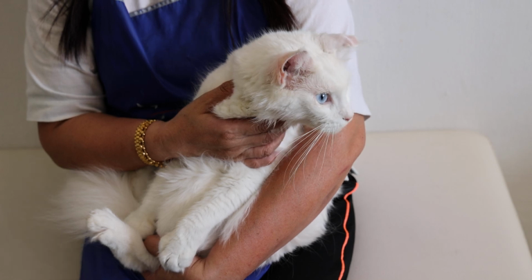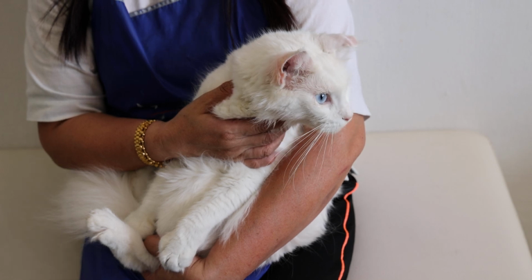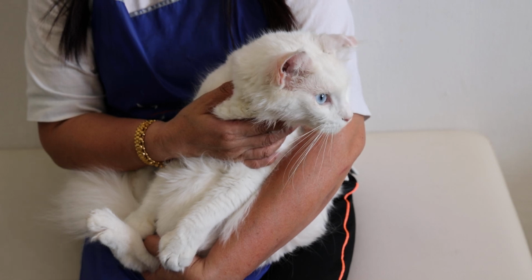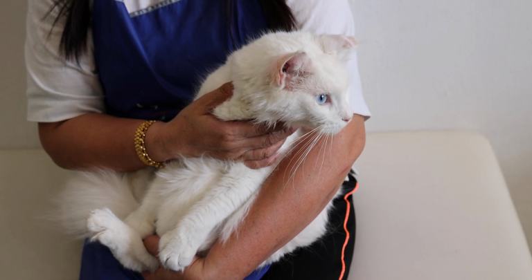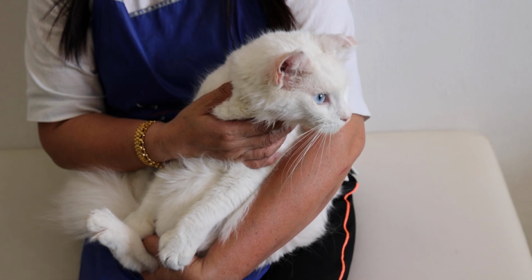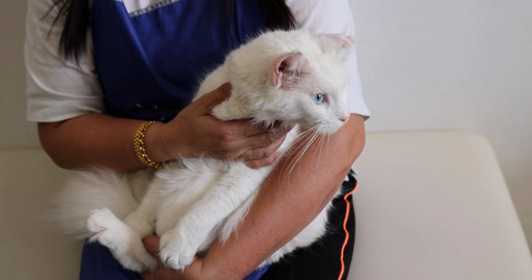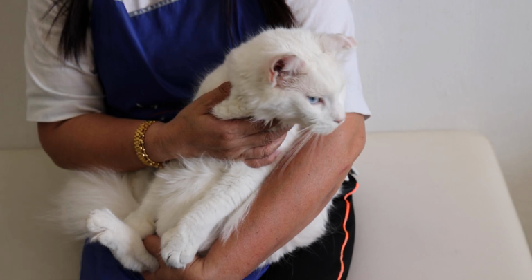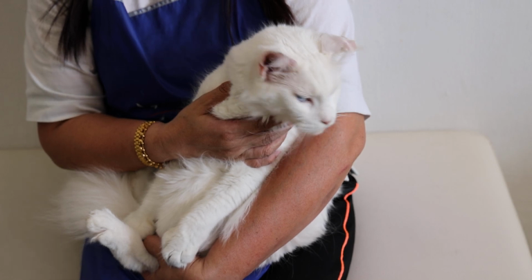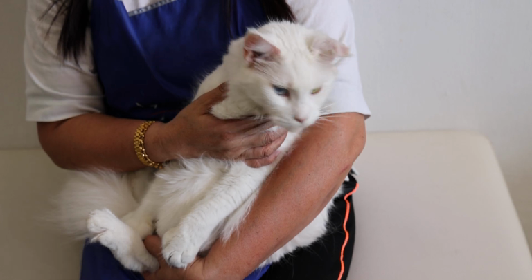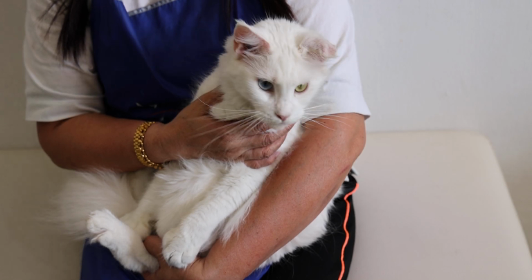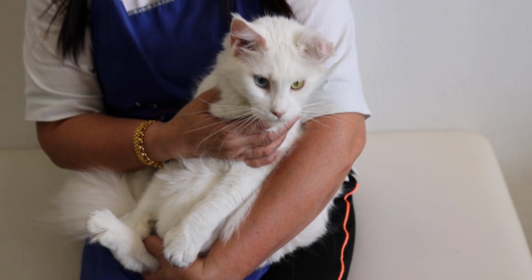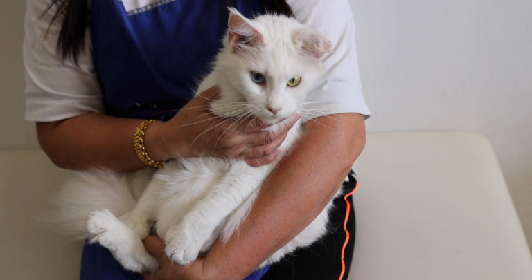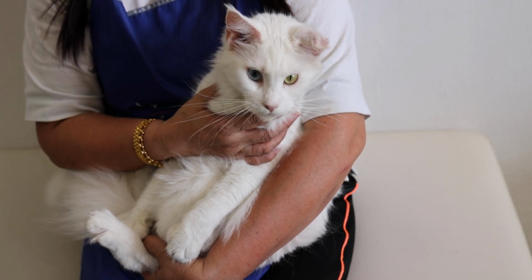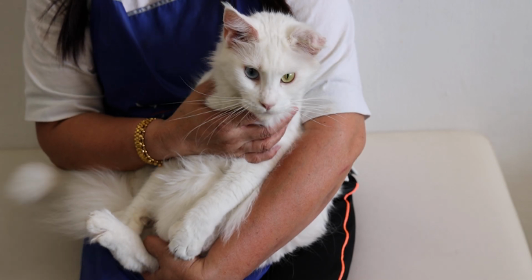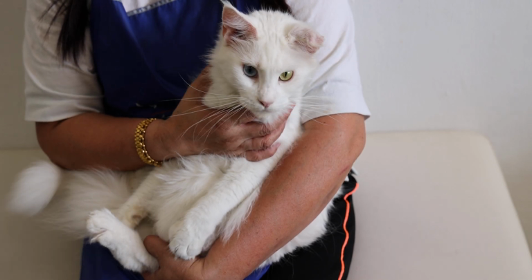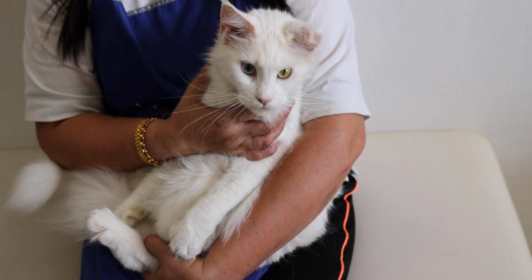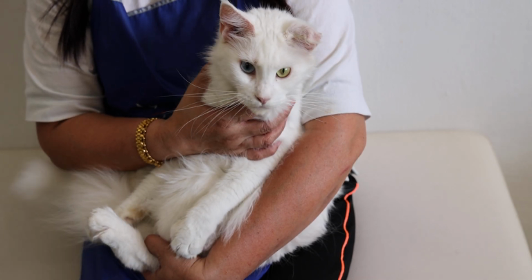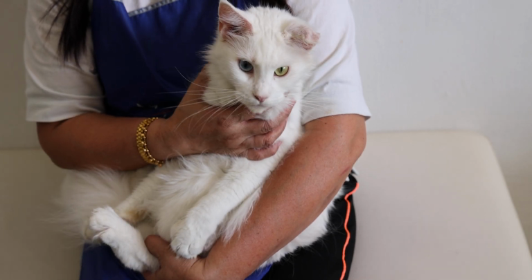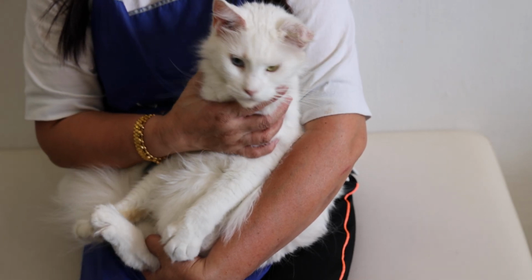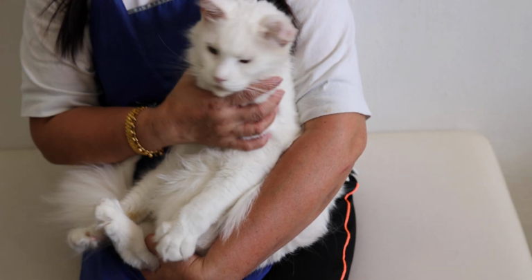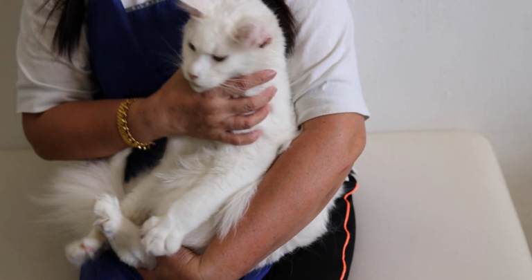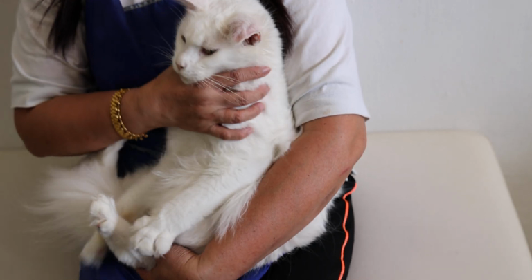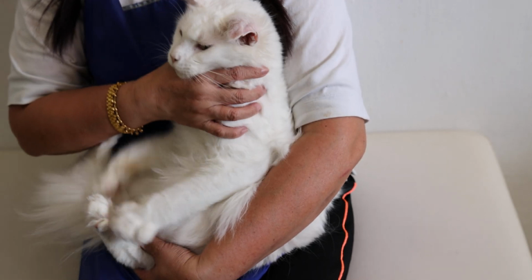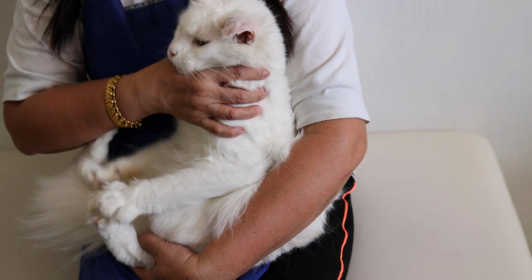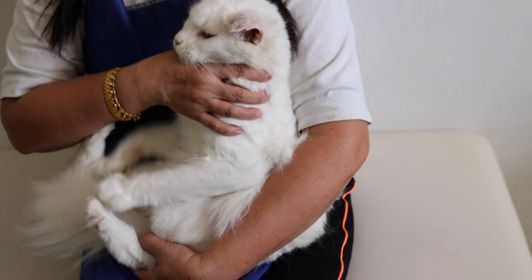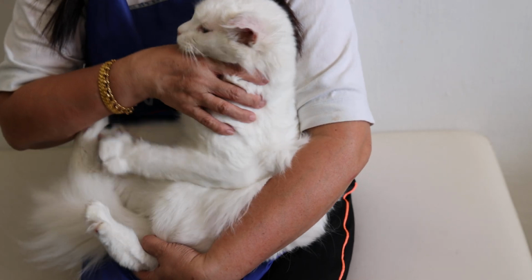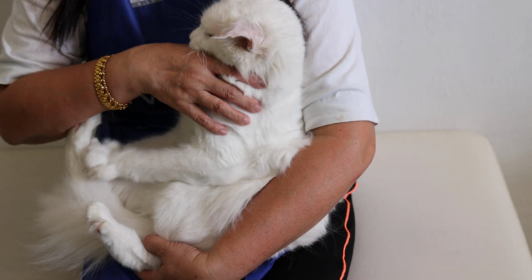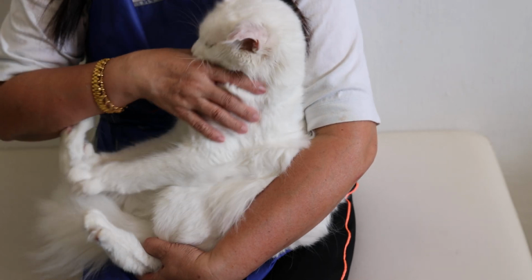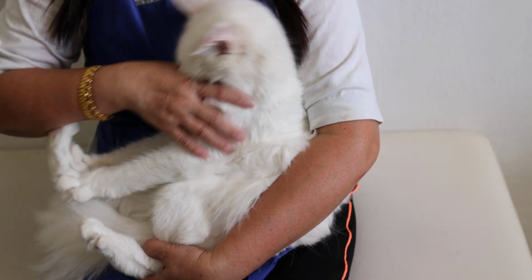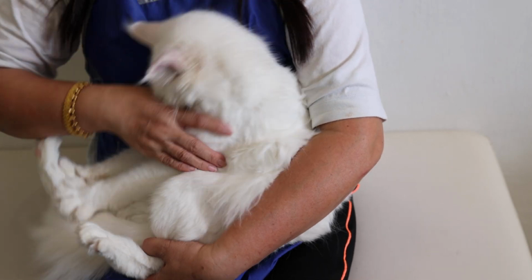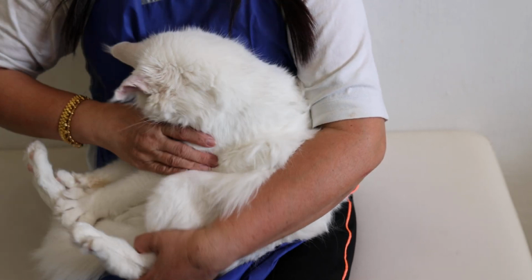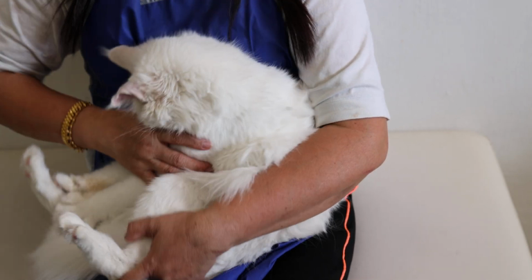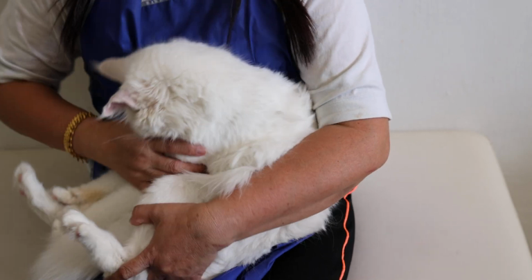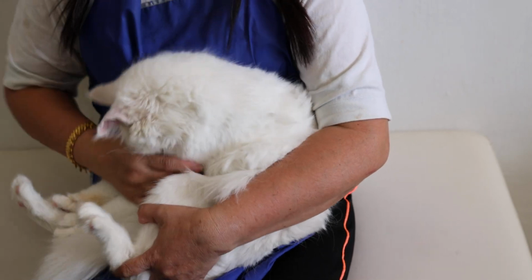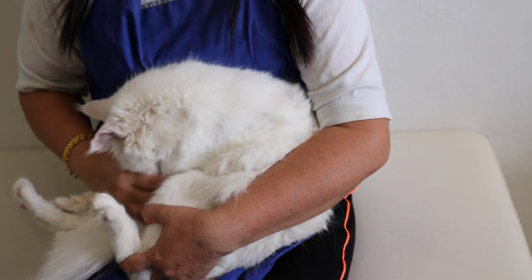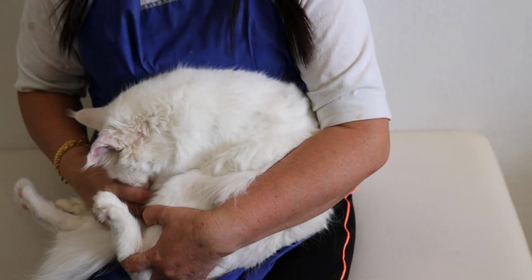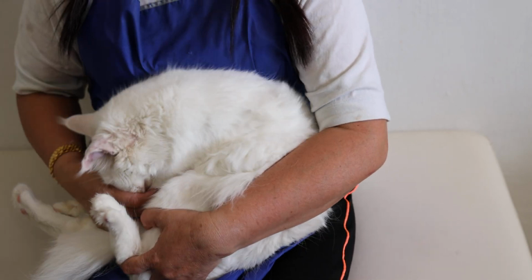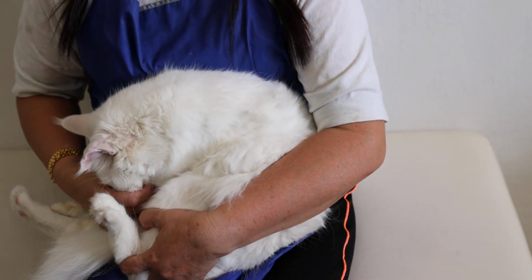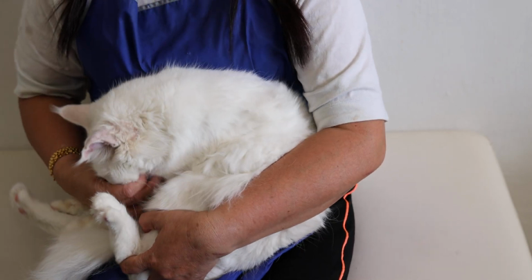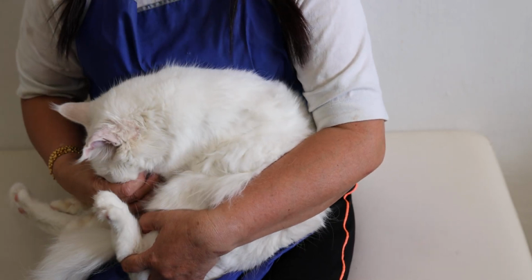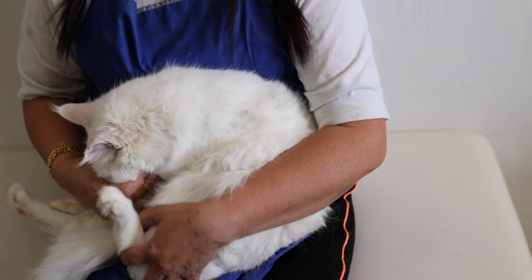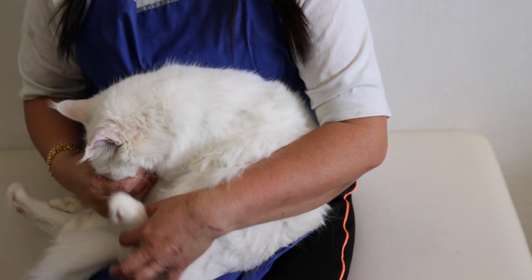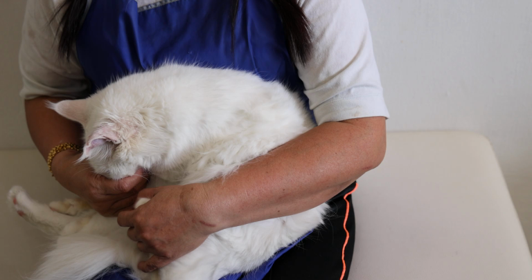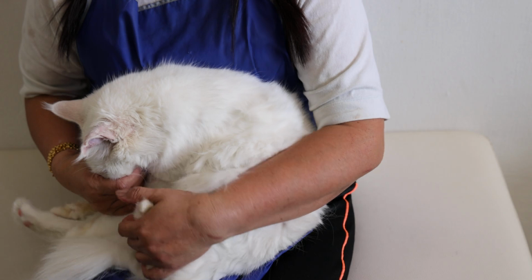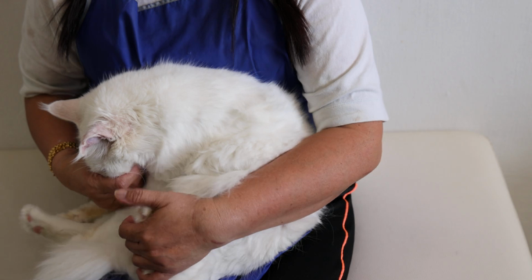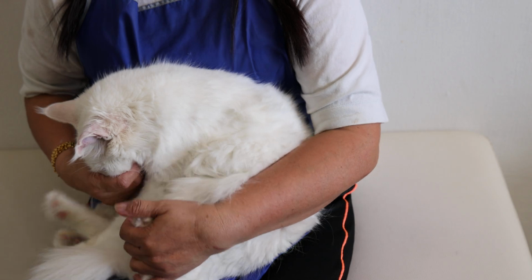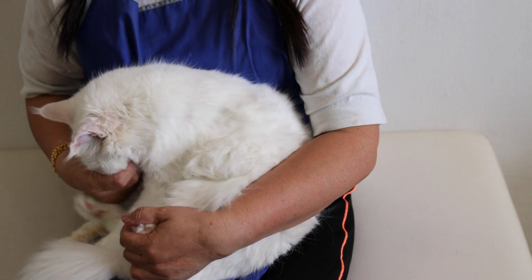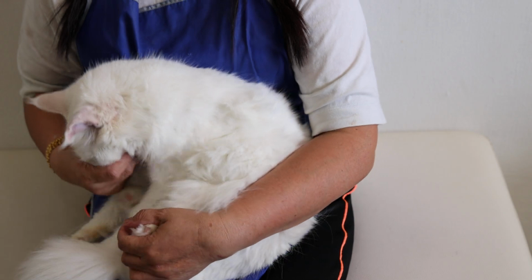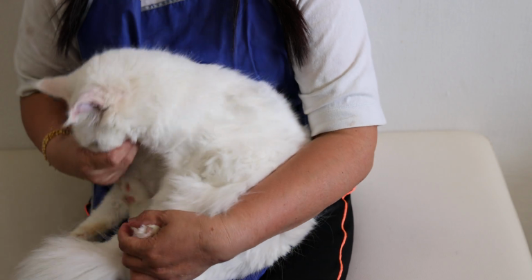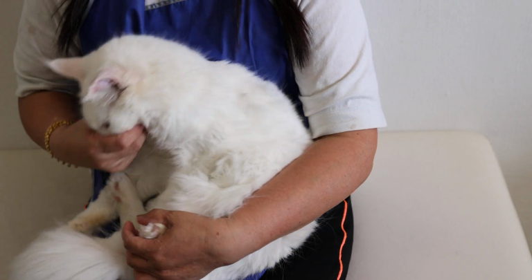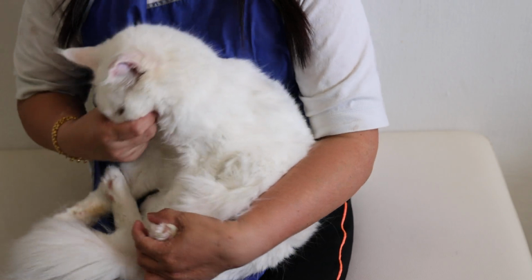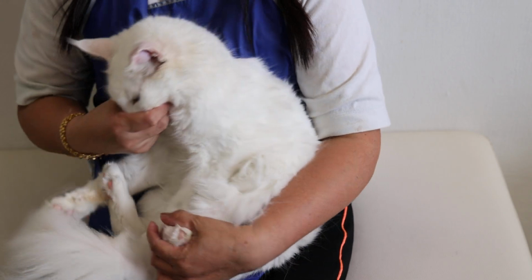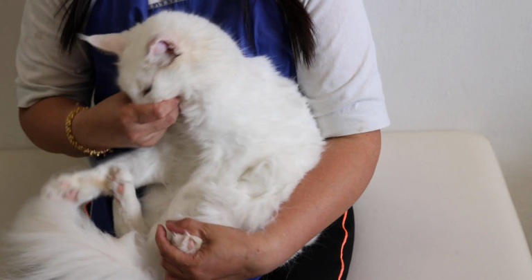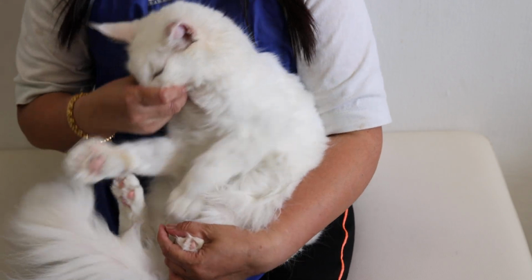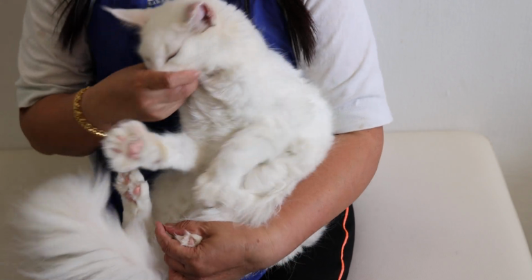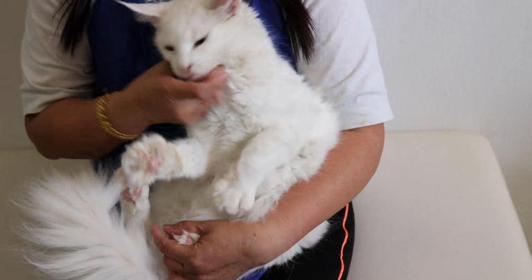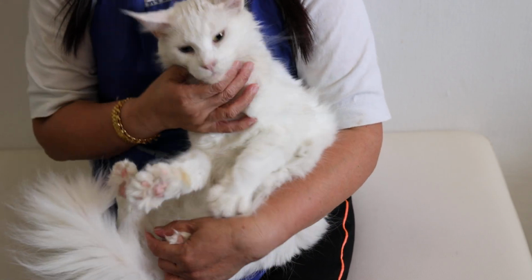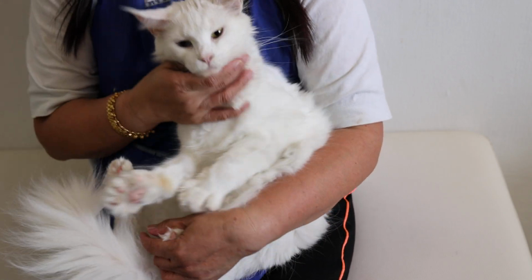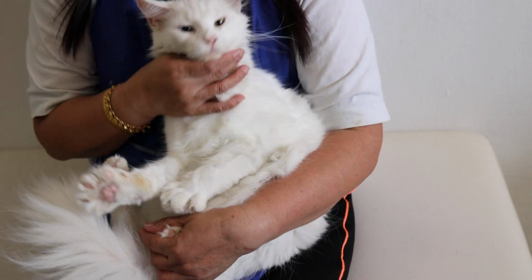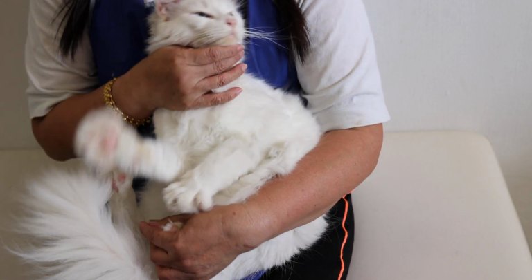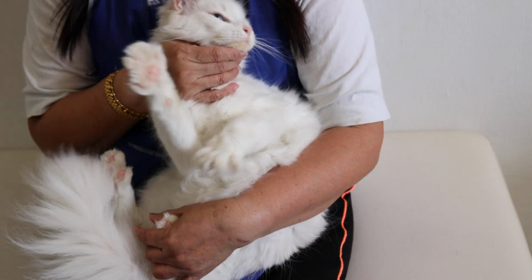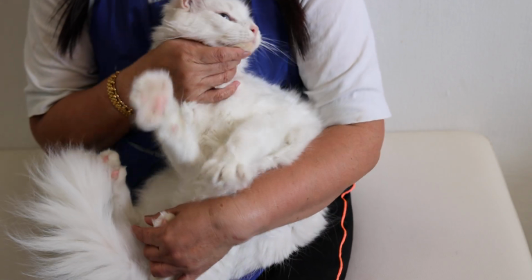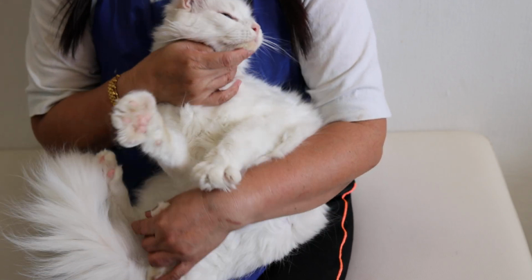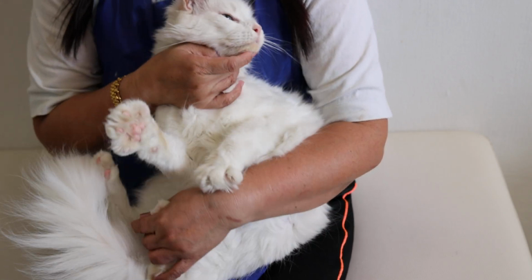Ming Kun. Two years old, female, sterilized? Not yet, that's why it's smoking. Okay.